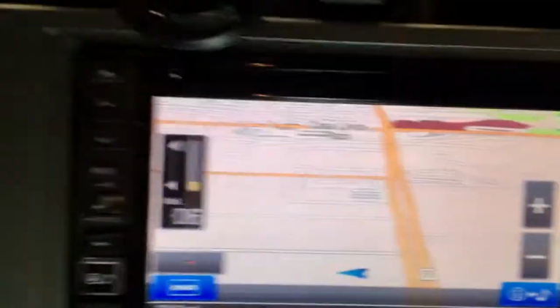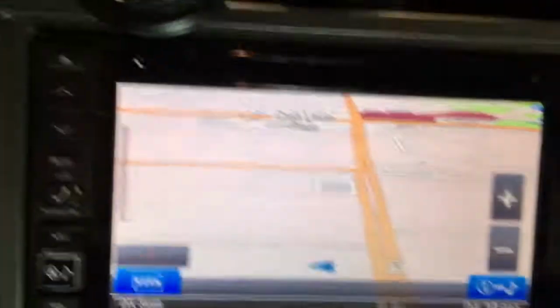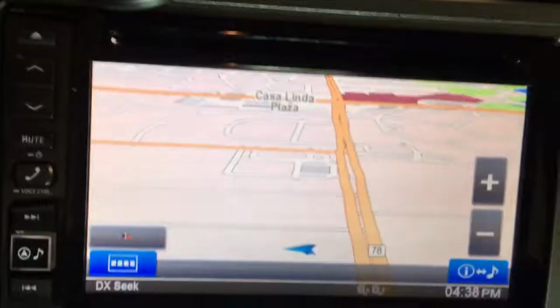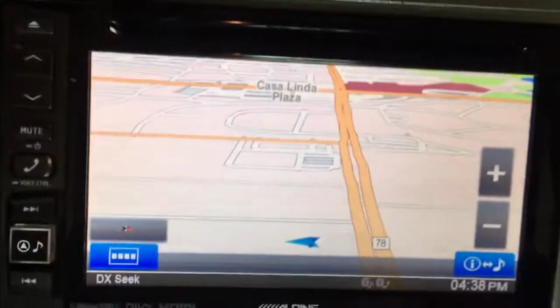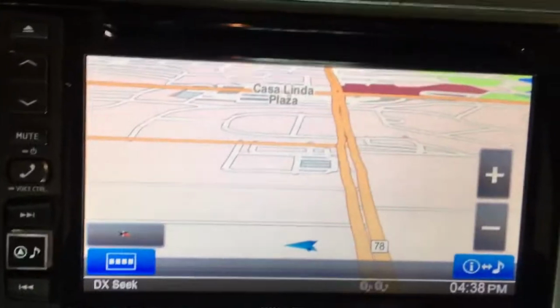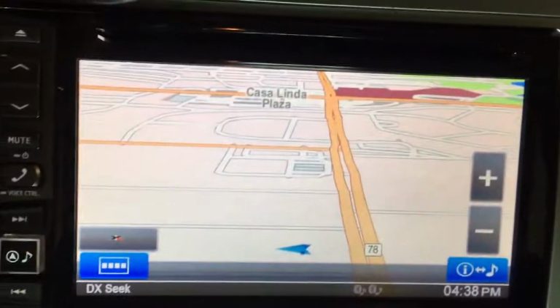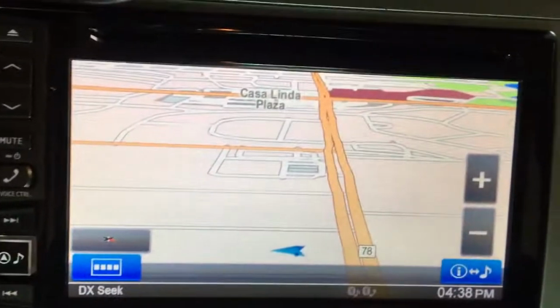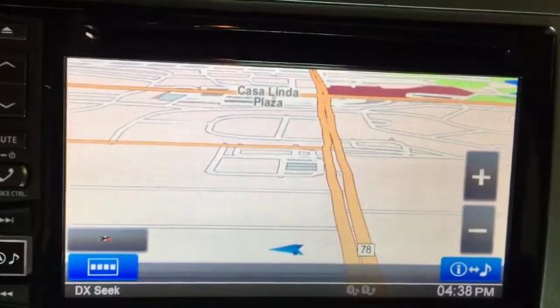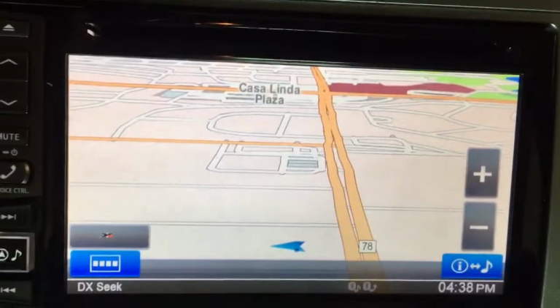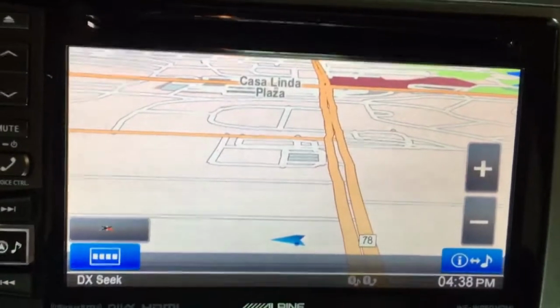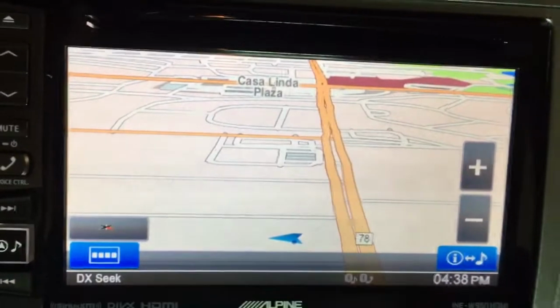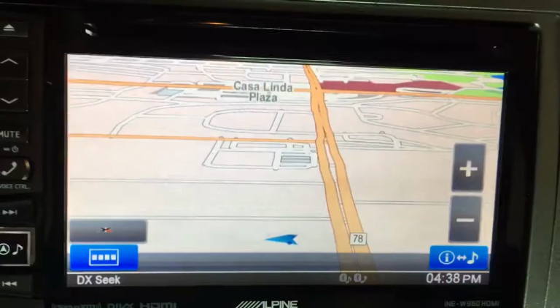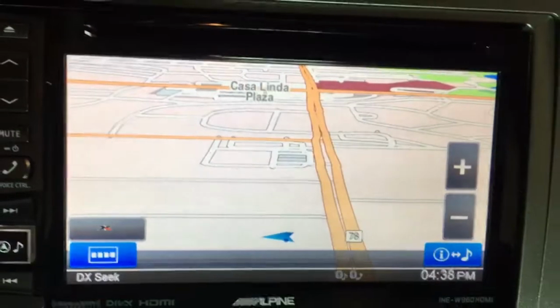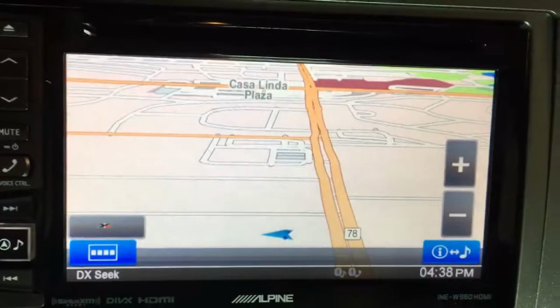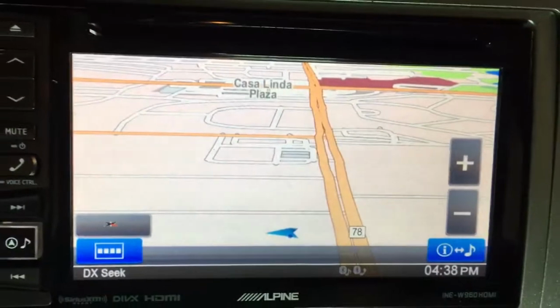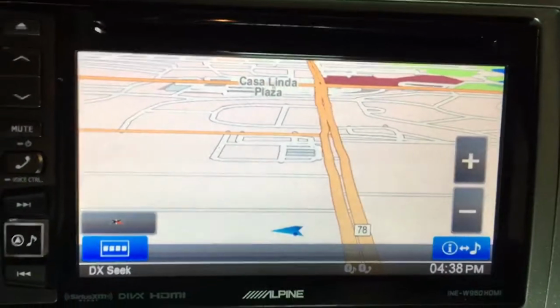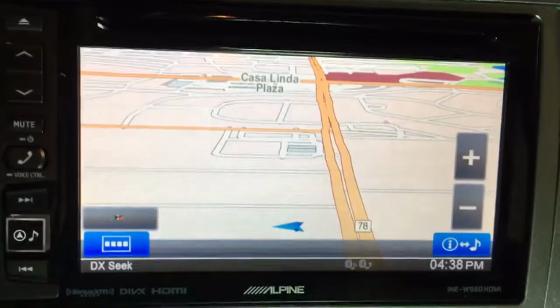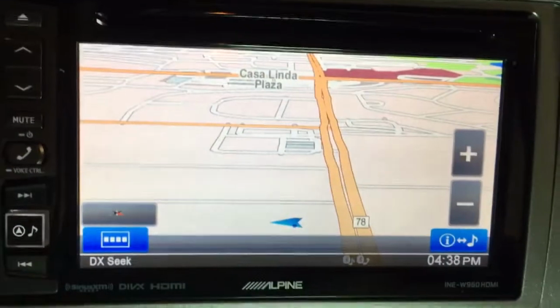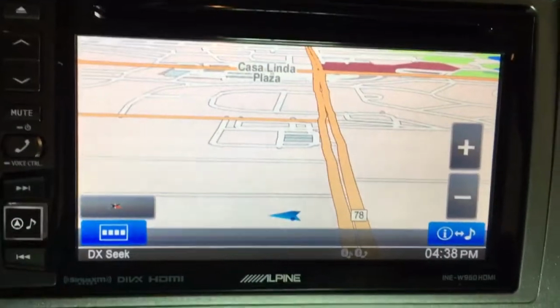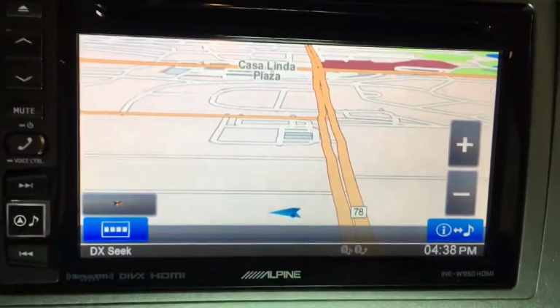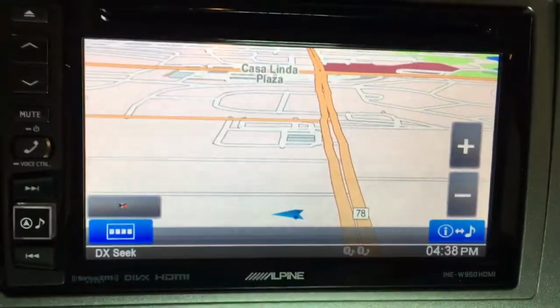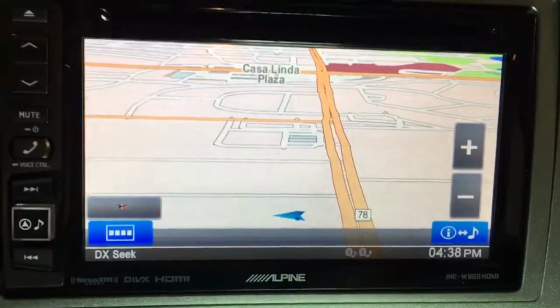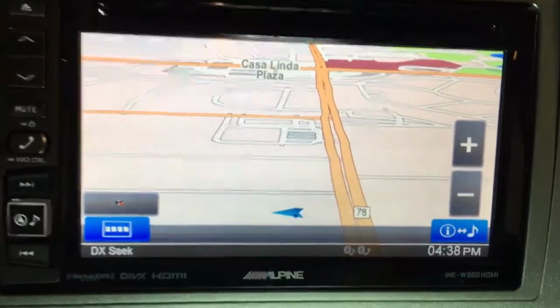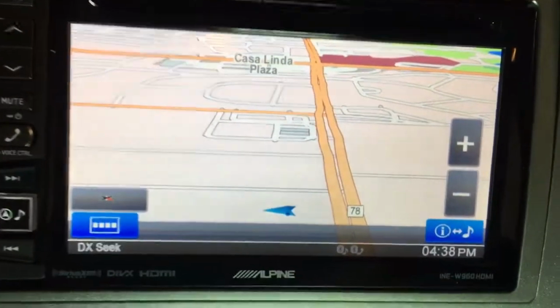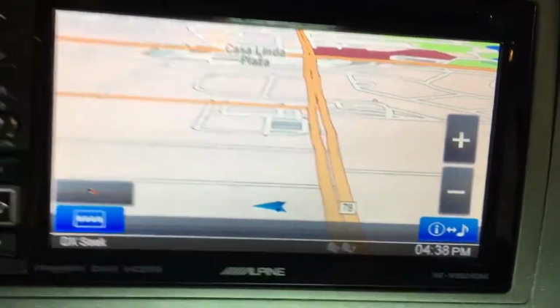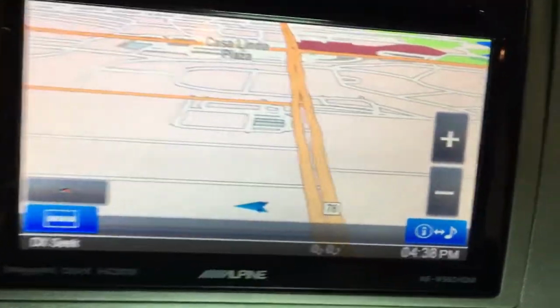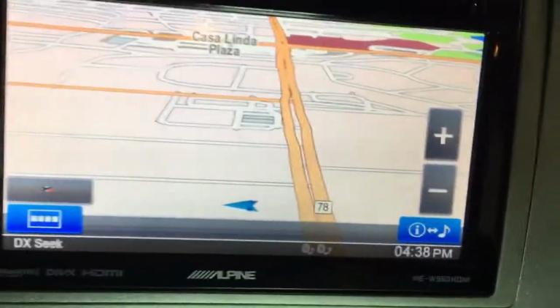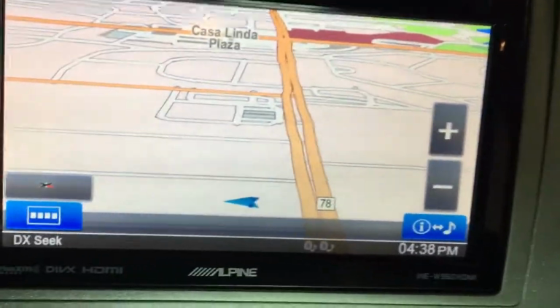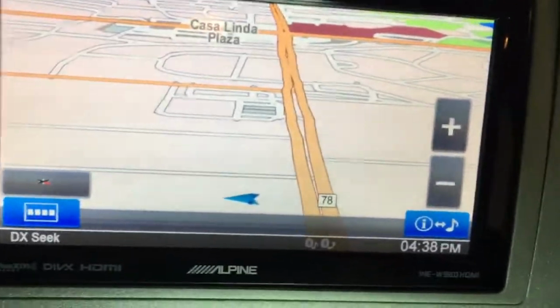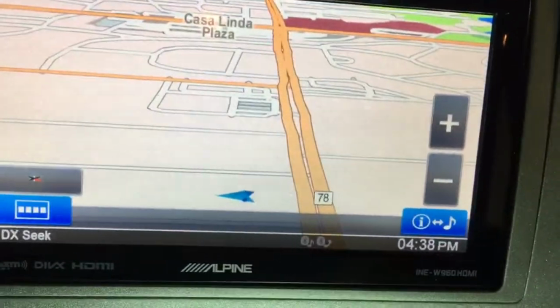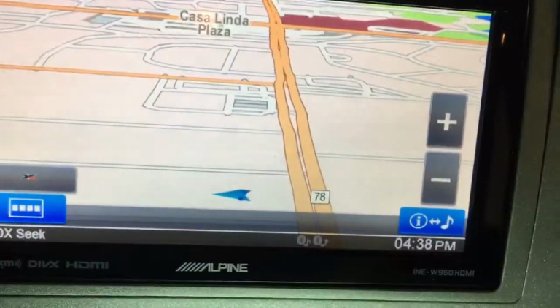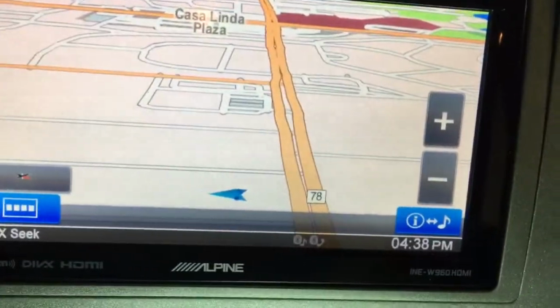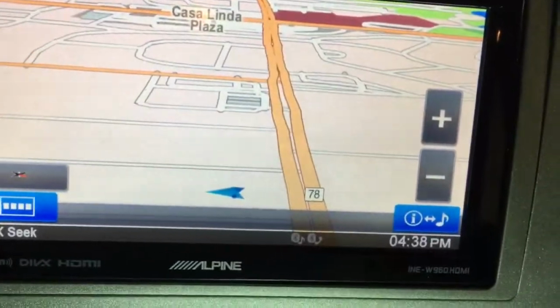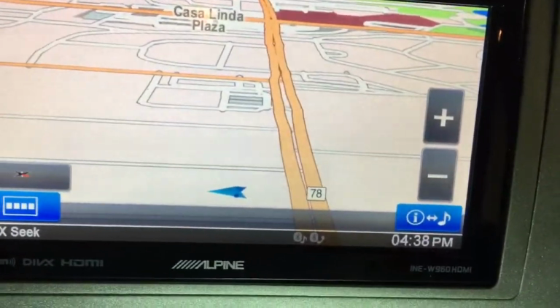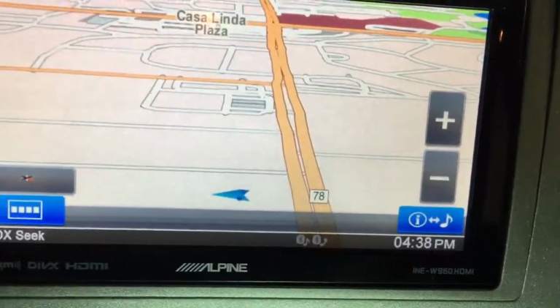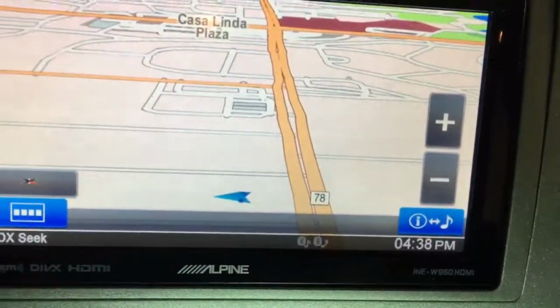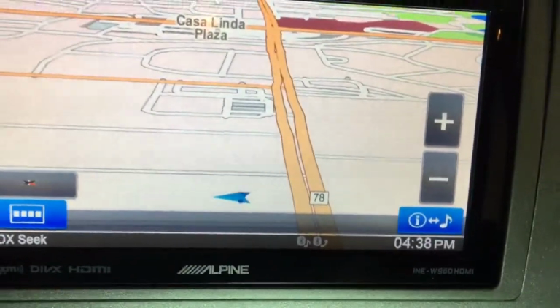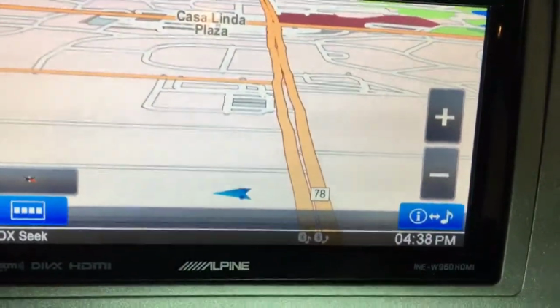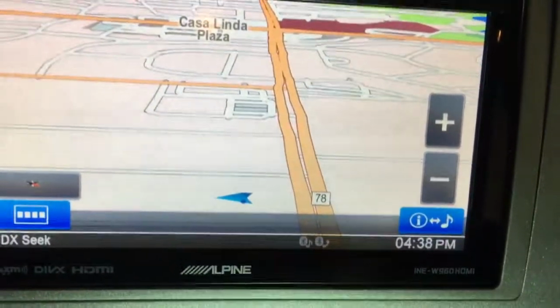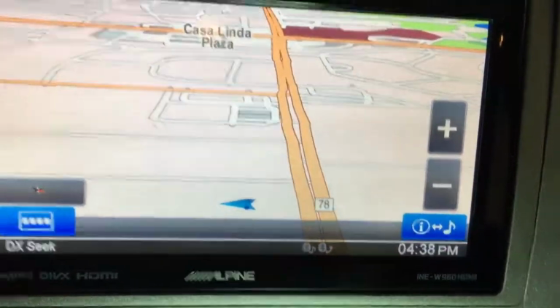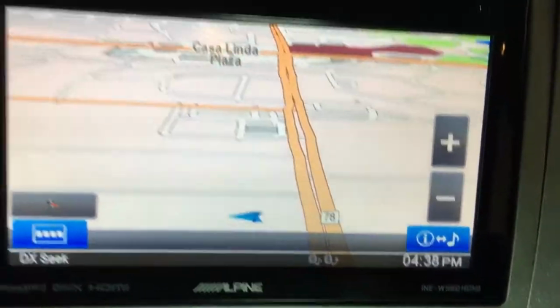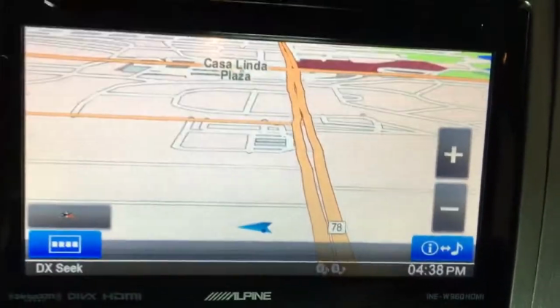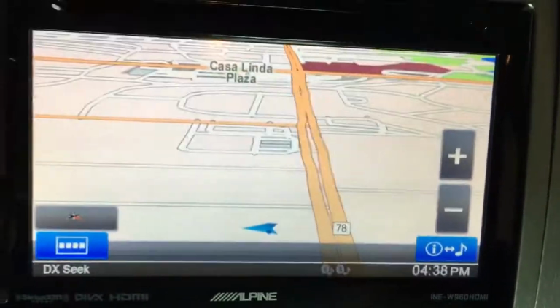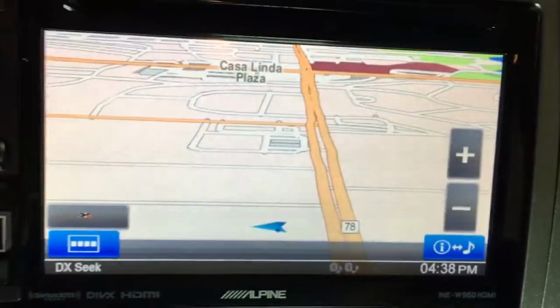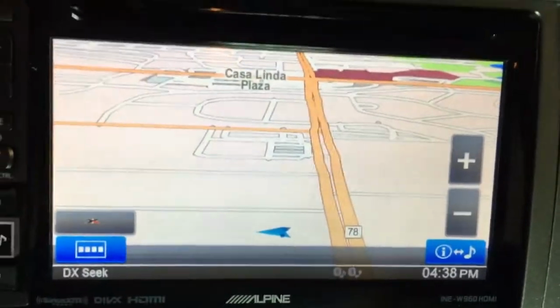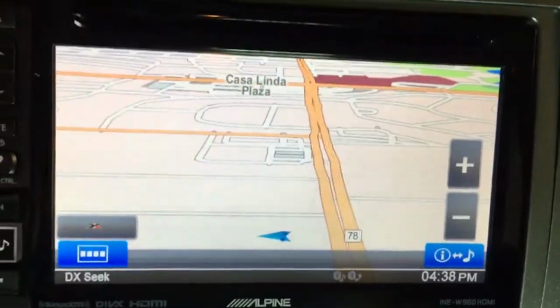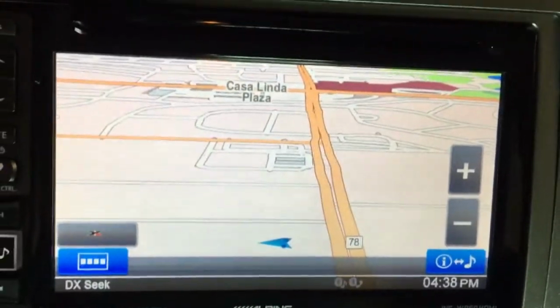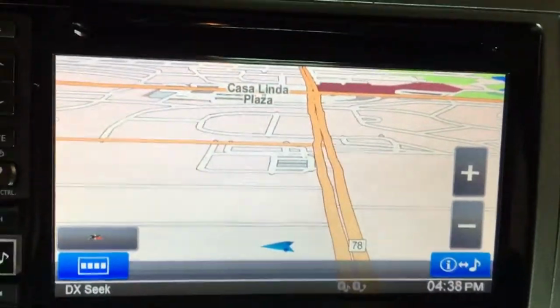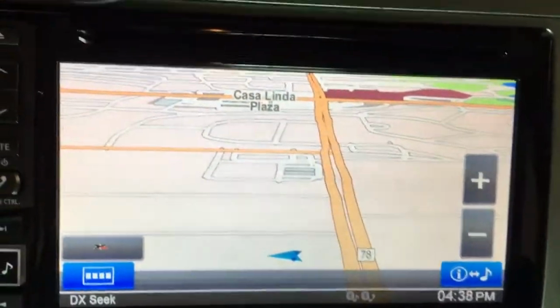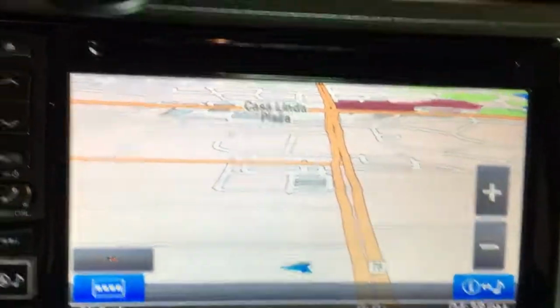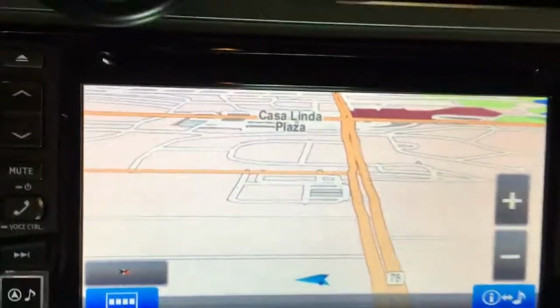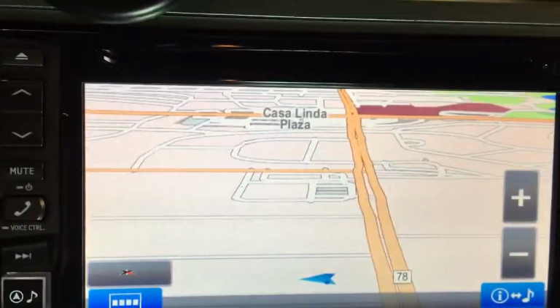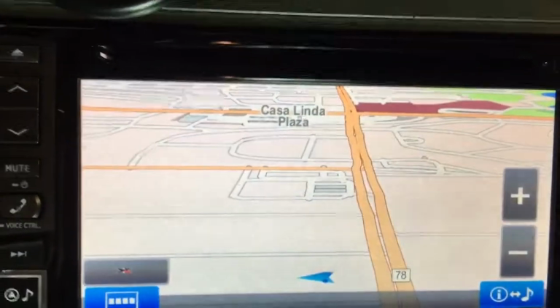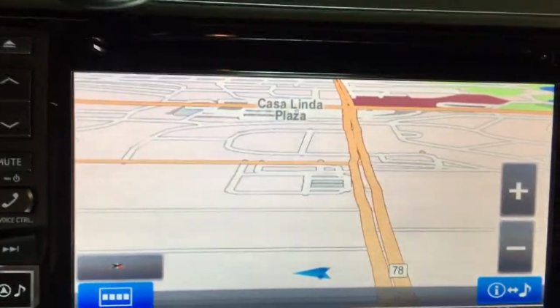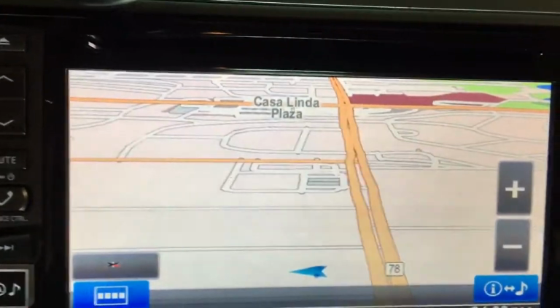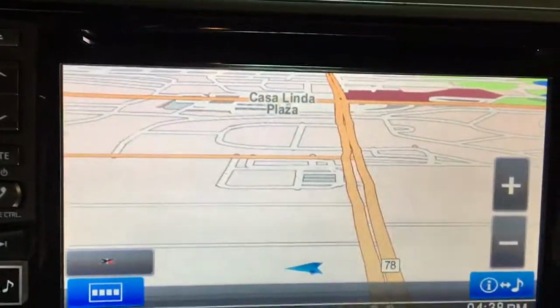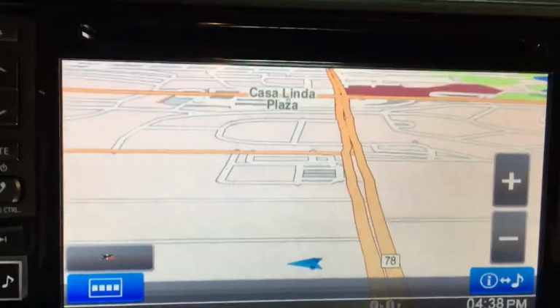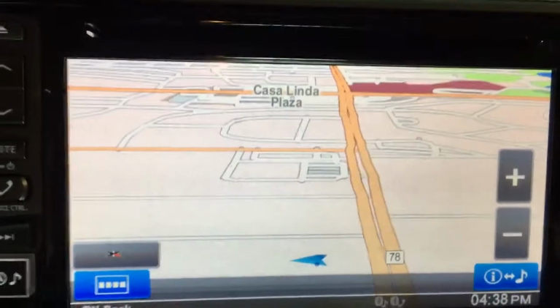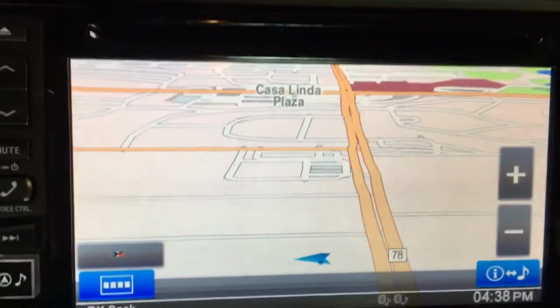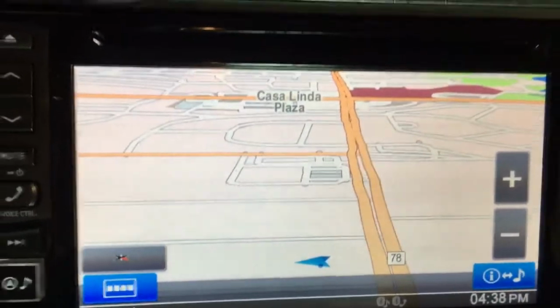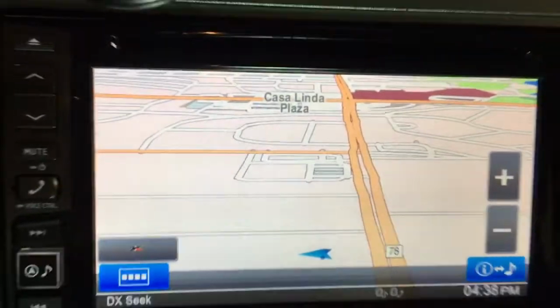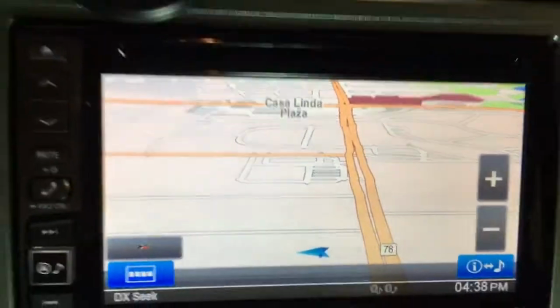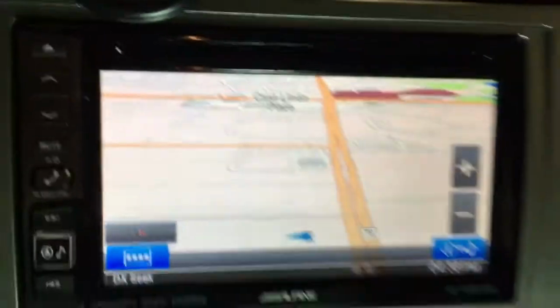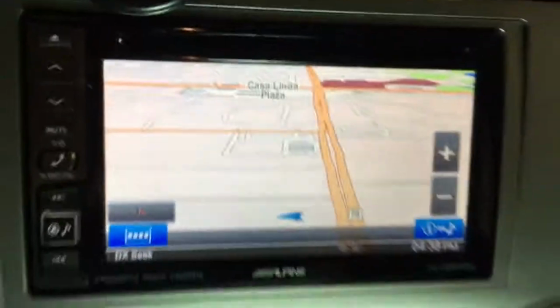There the navigation is active and ready, showing we are on 78, which is Garland Road in the Casa Linda area.